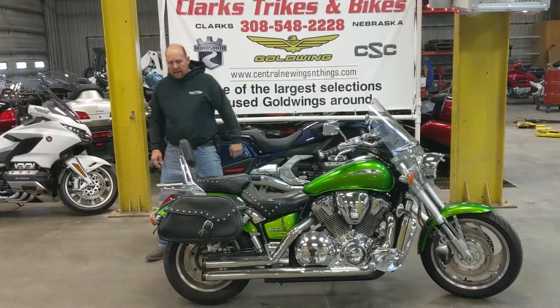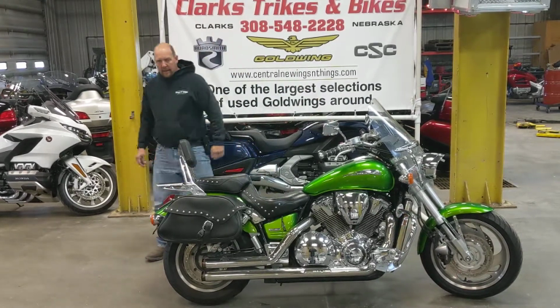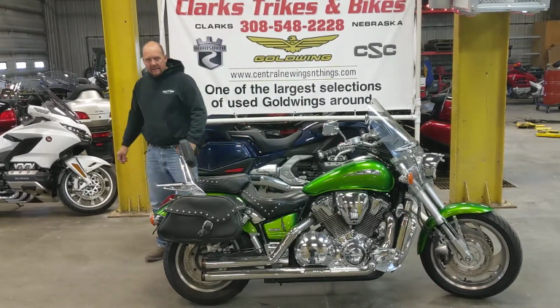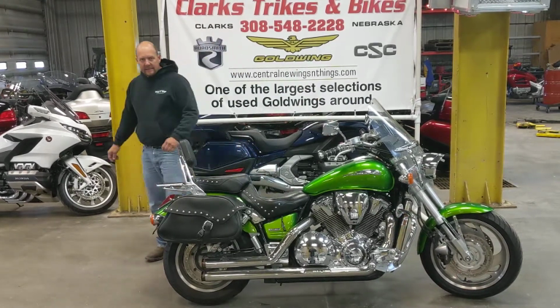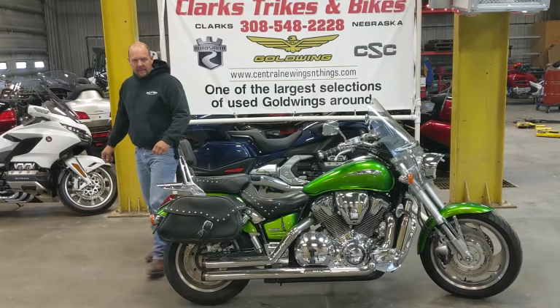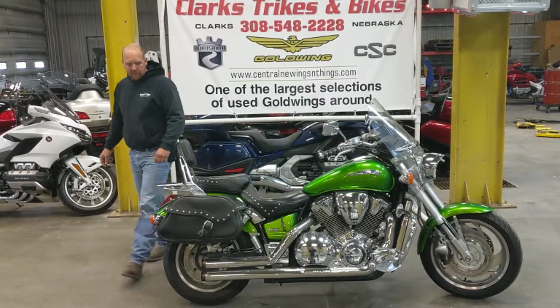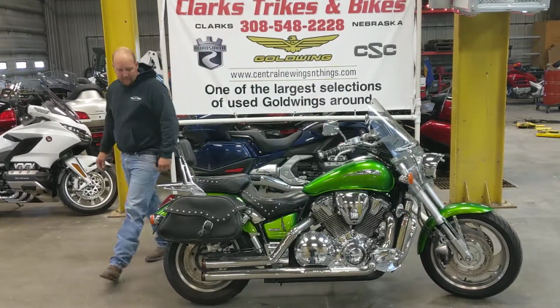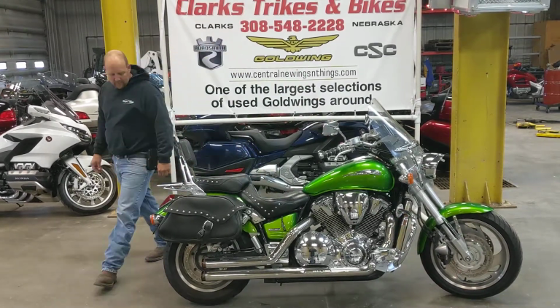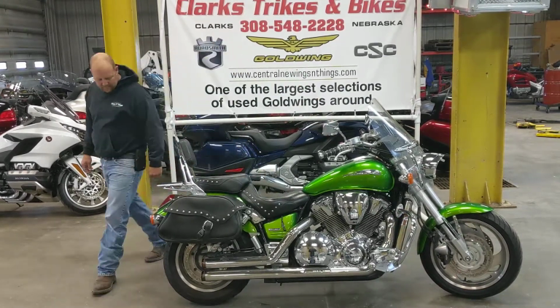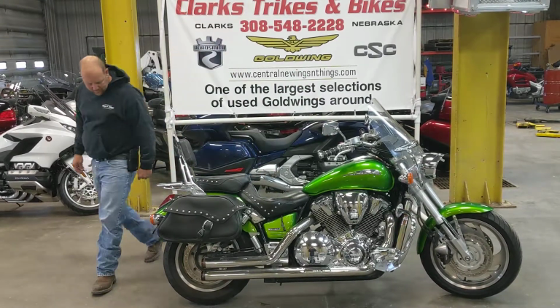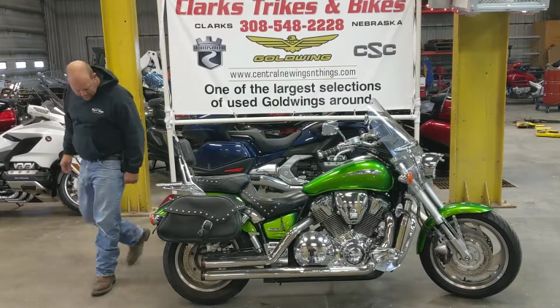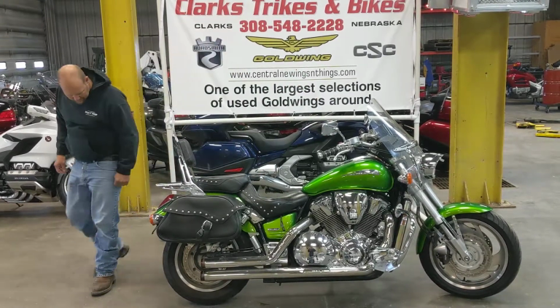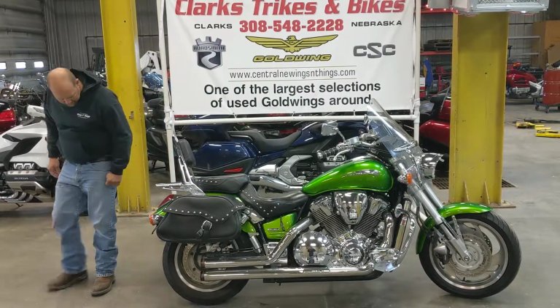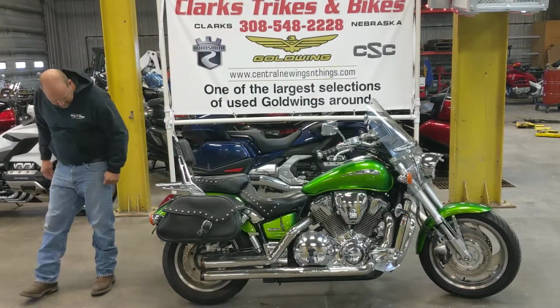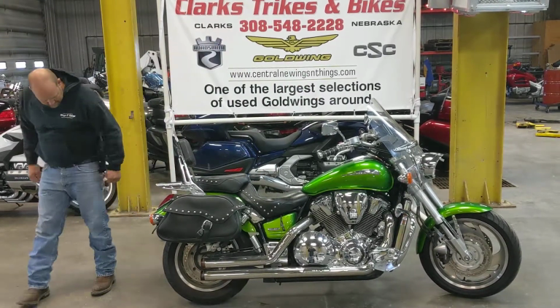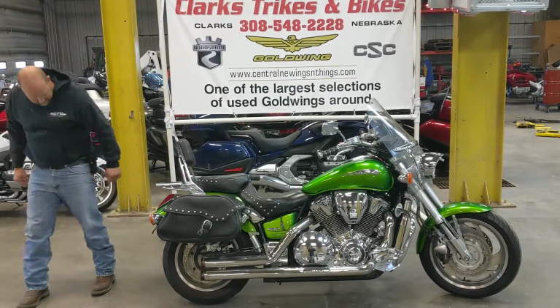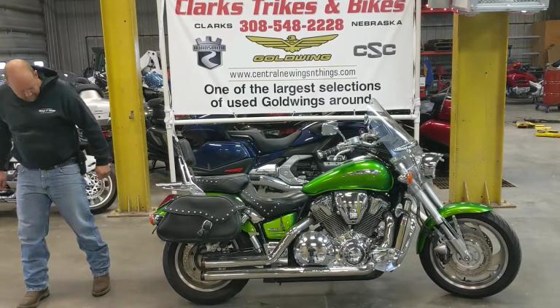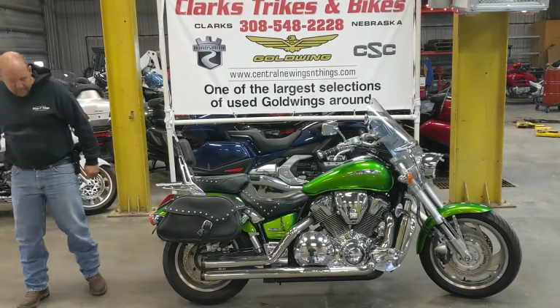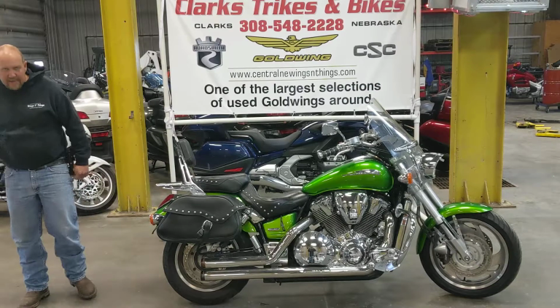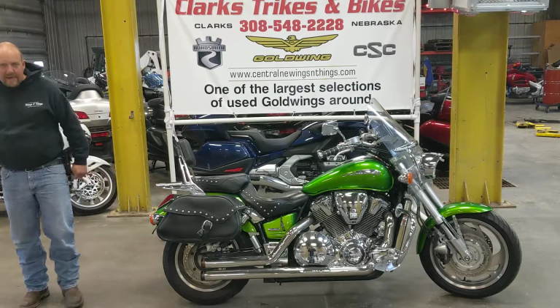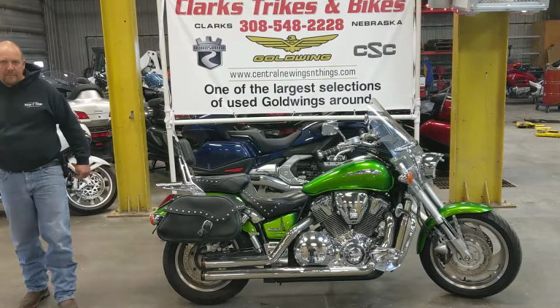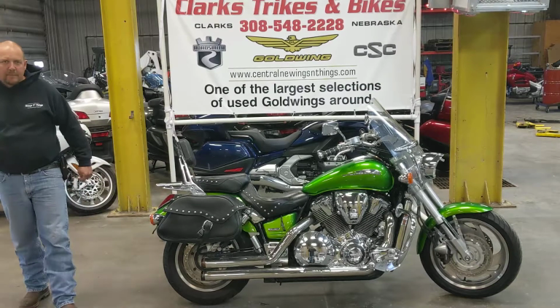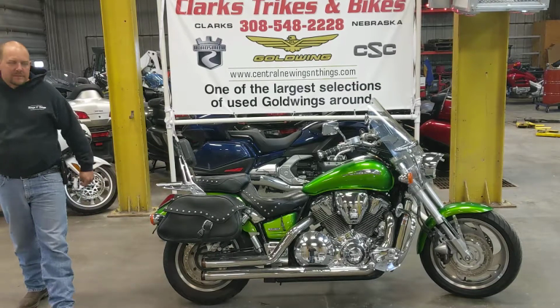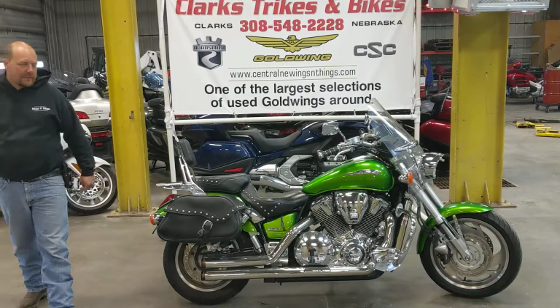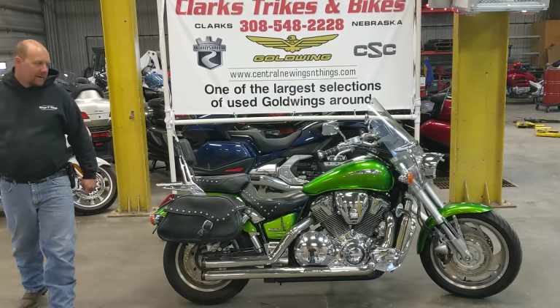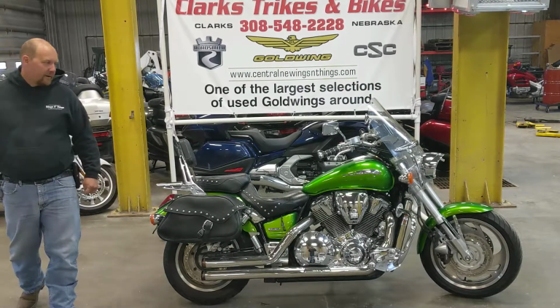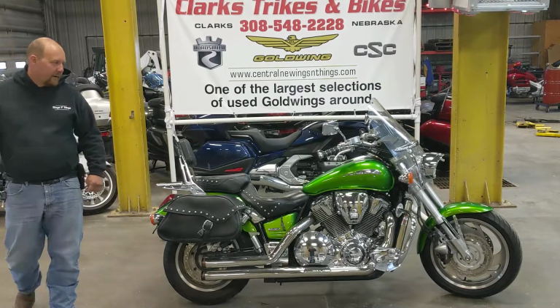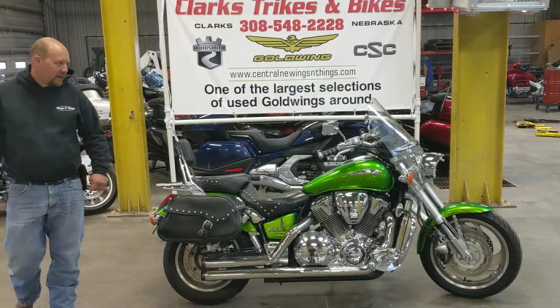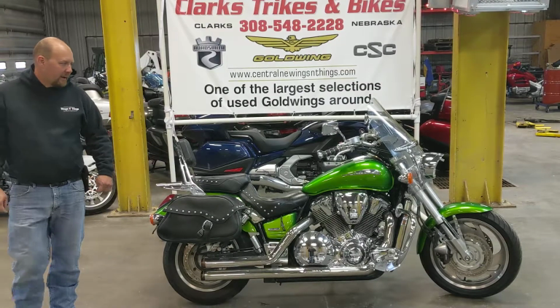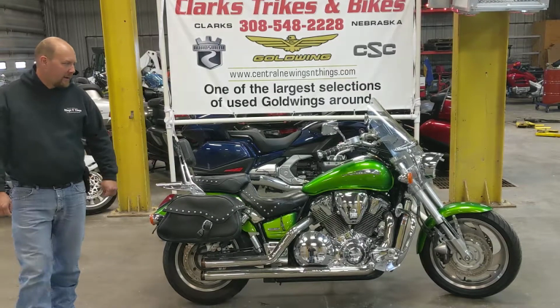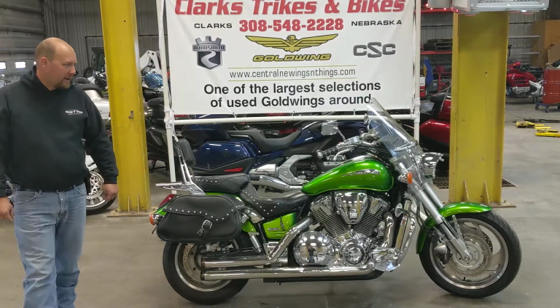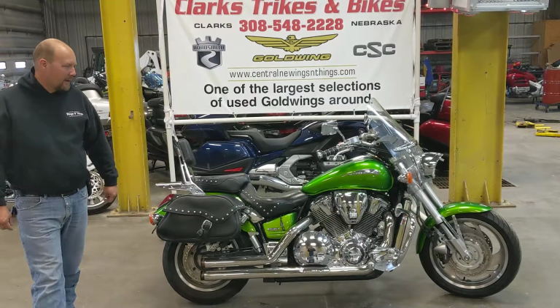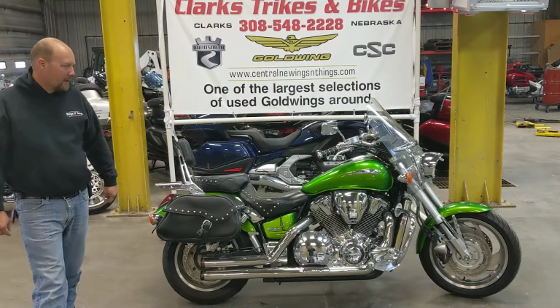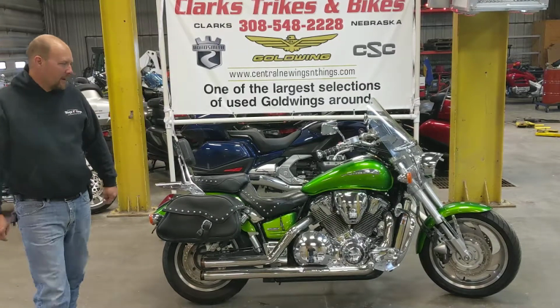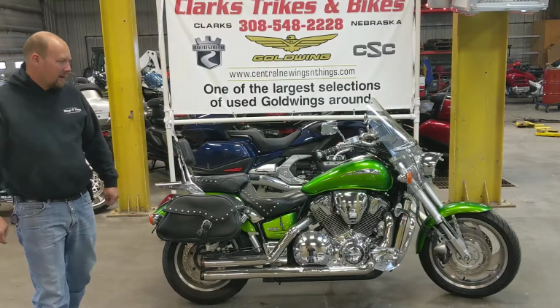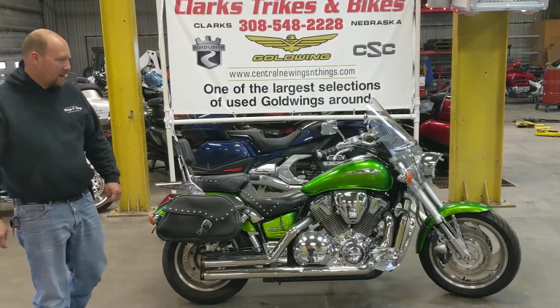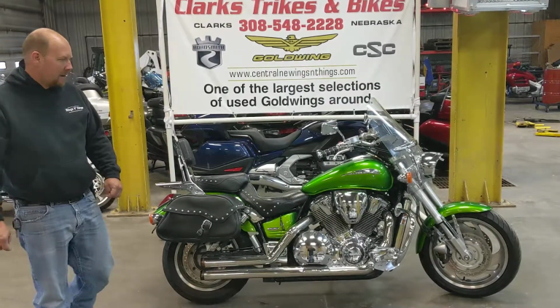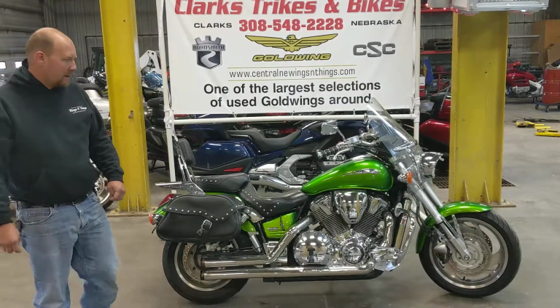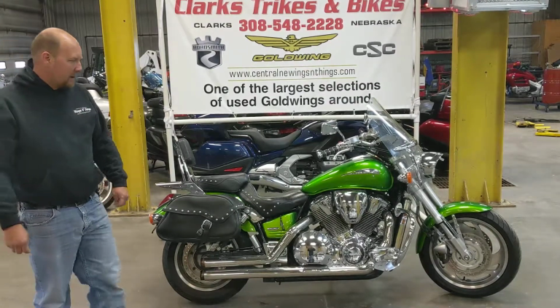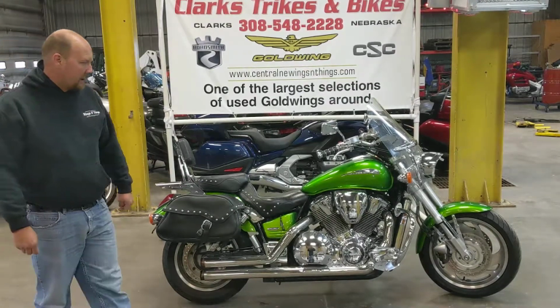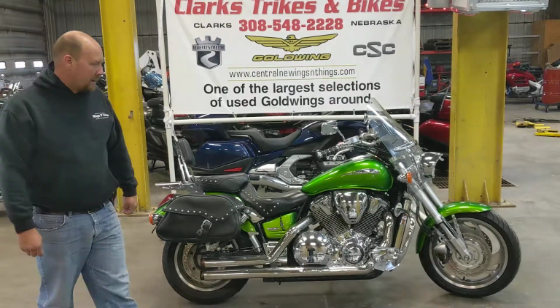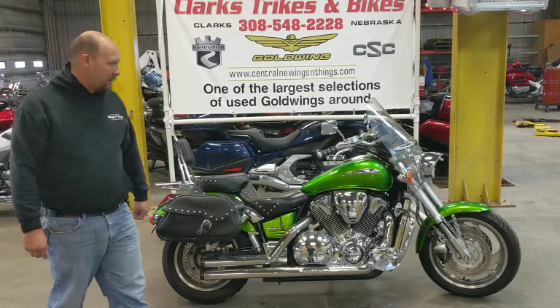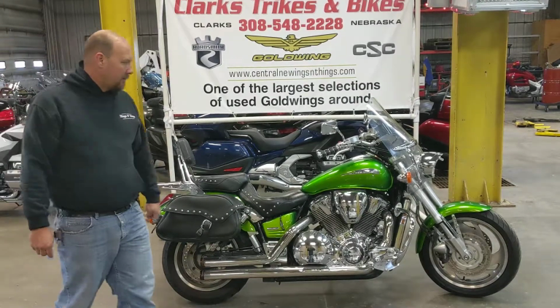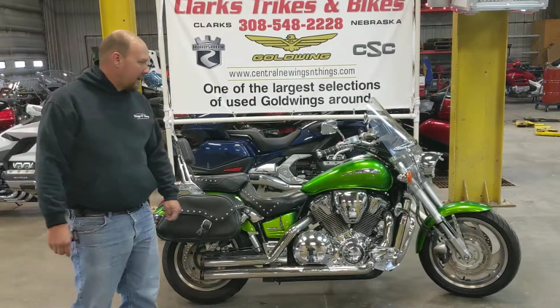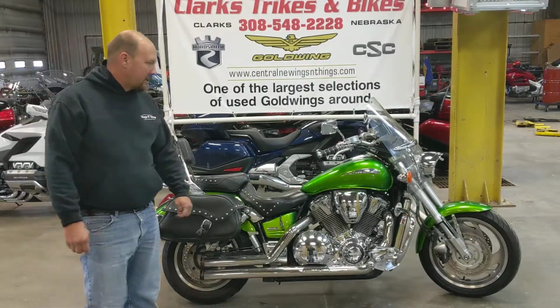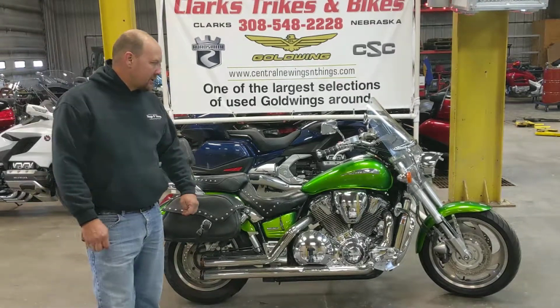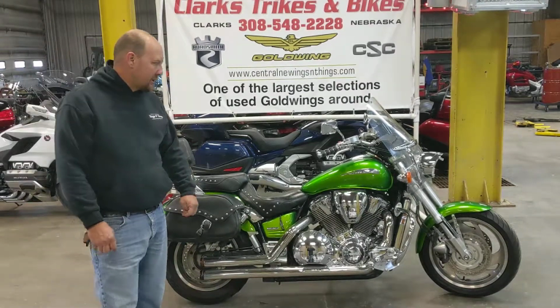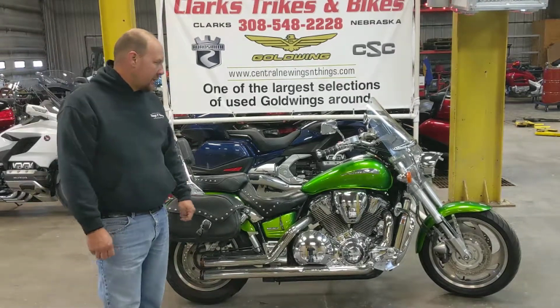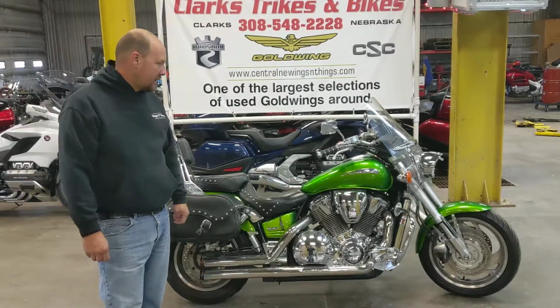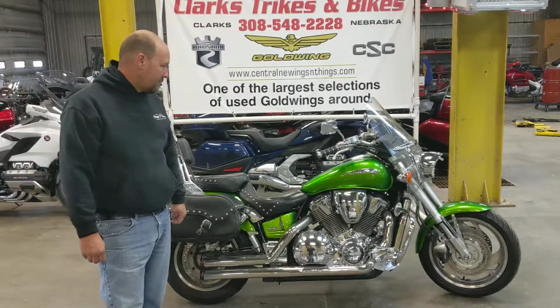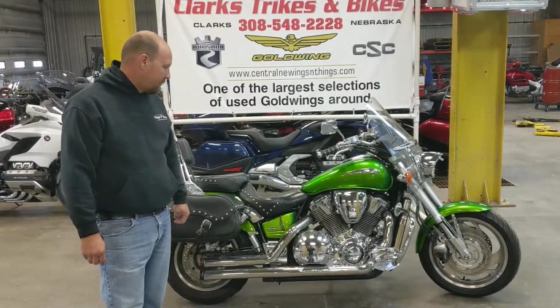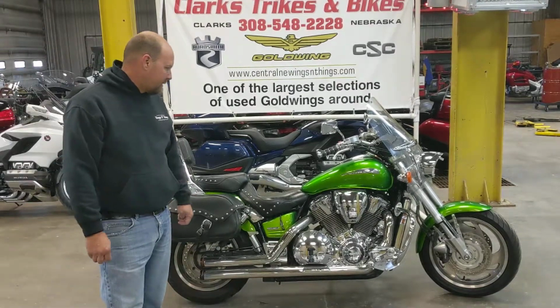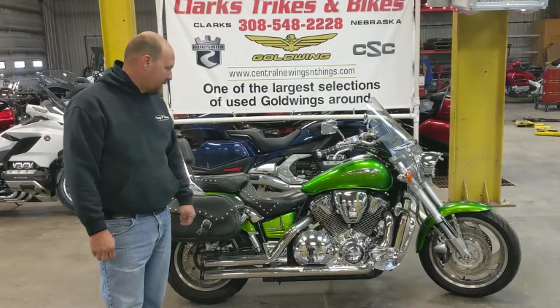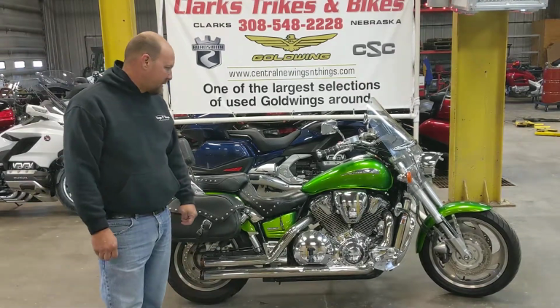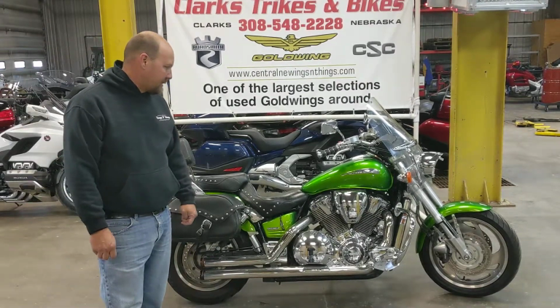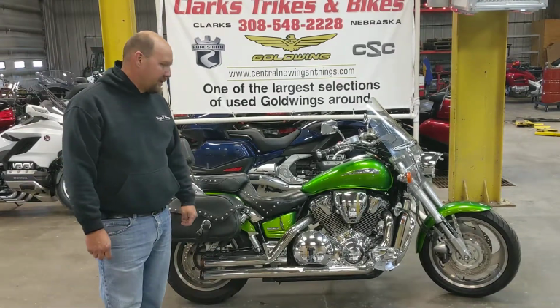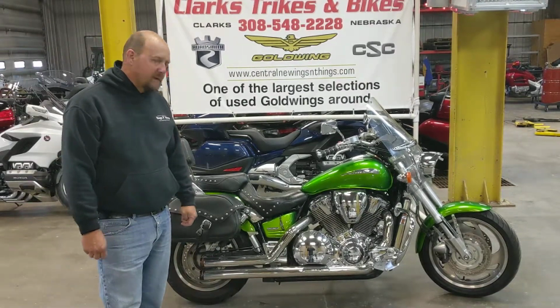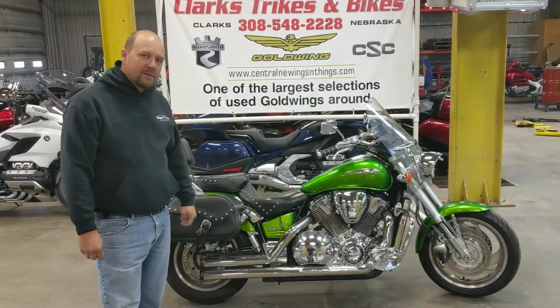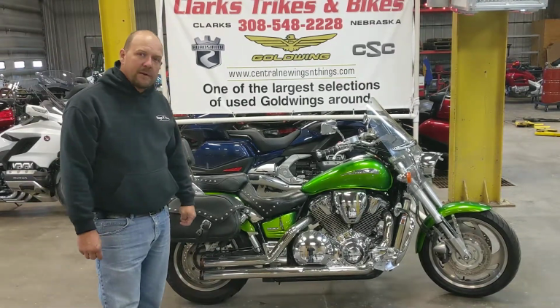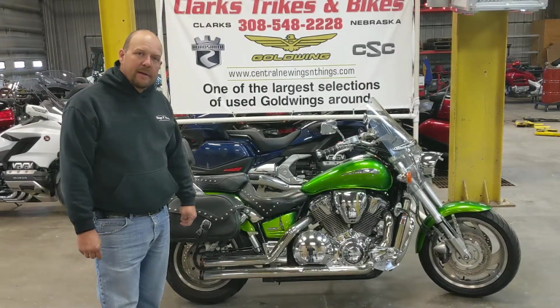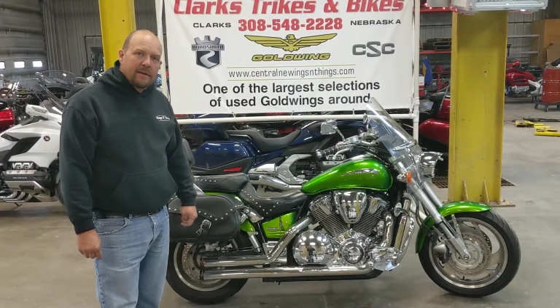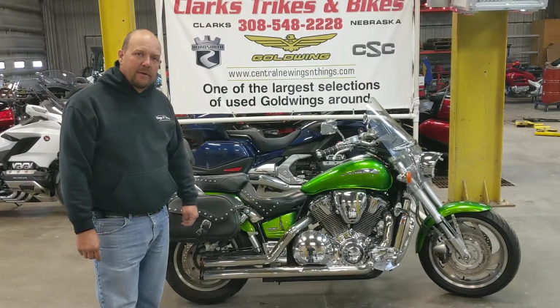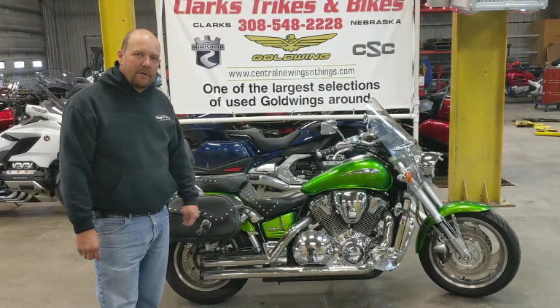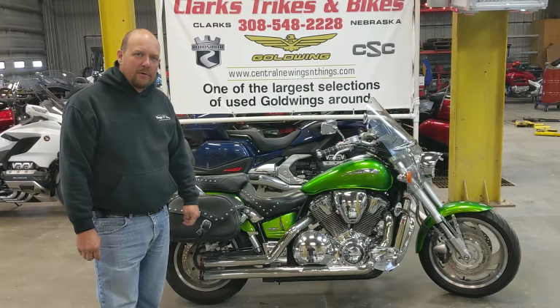The rubber's probably 80% on it. Brakes are good. It's been serviced, ready to roll.